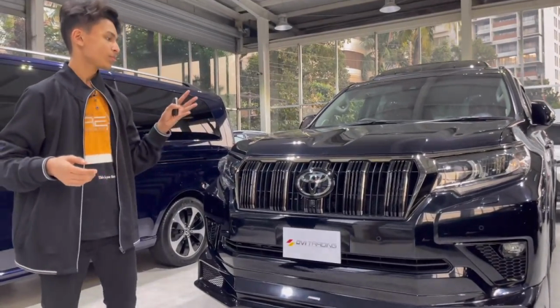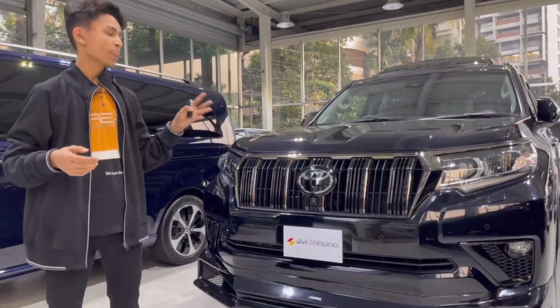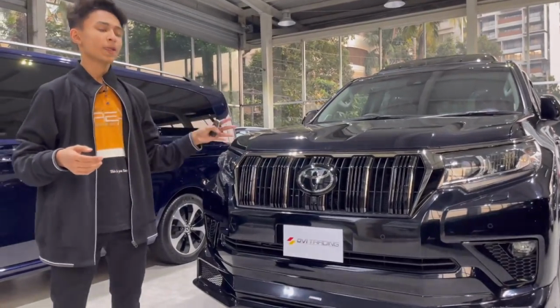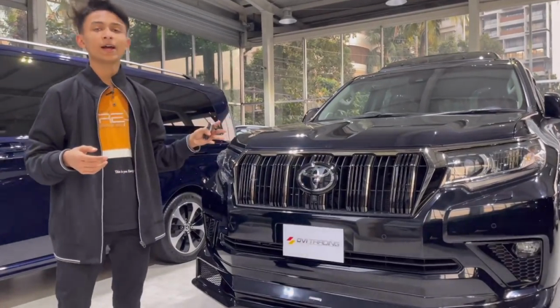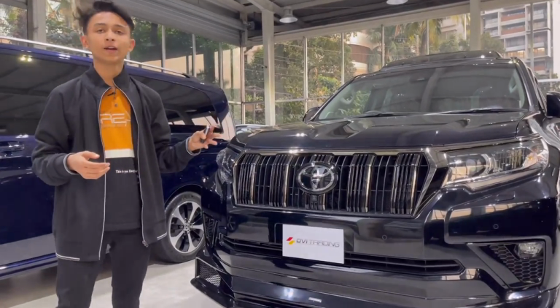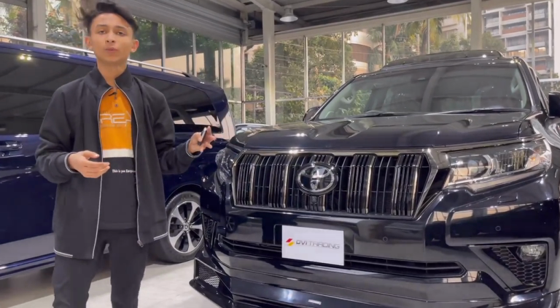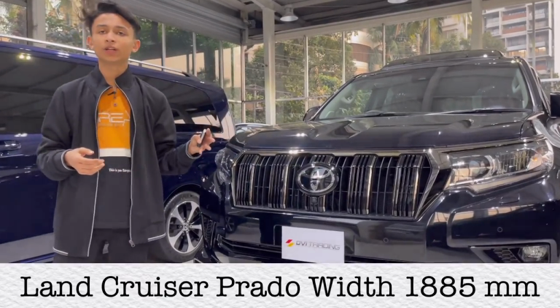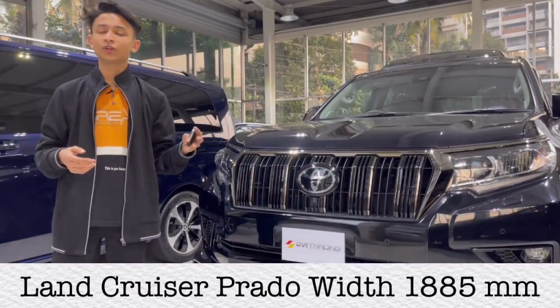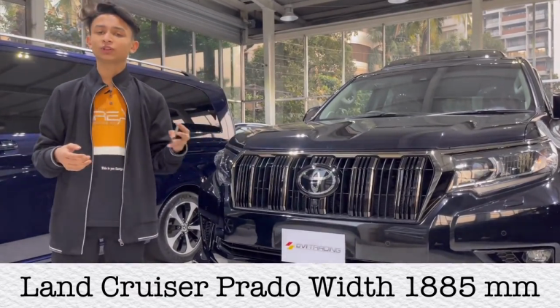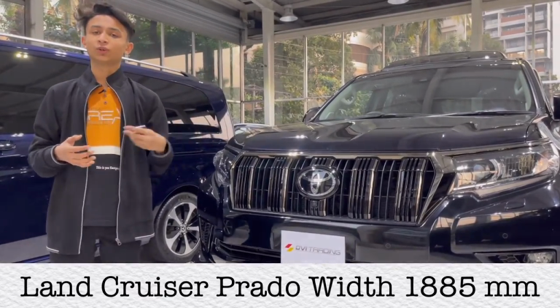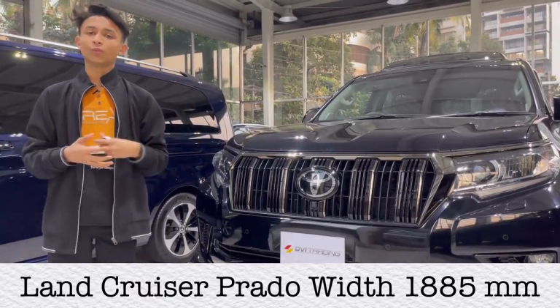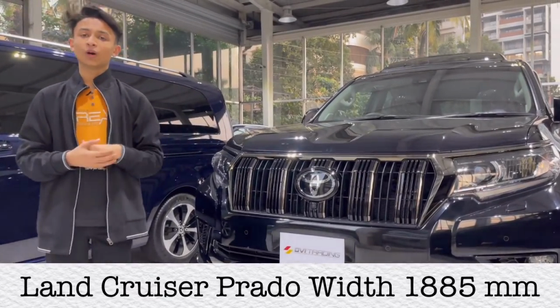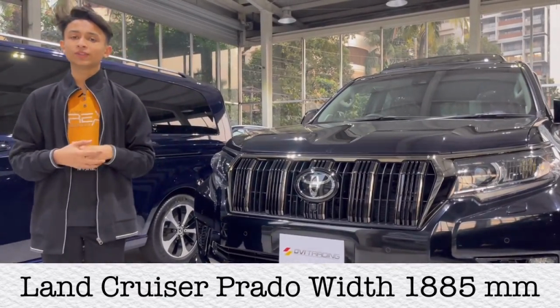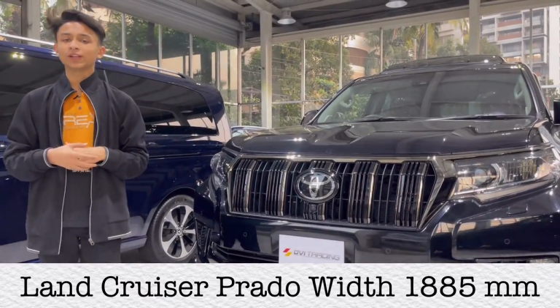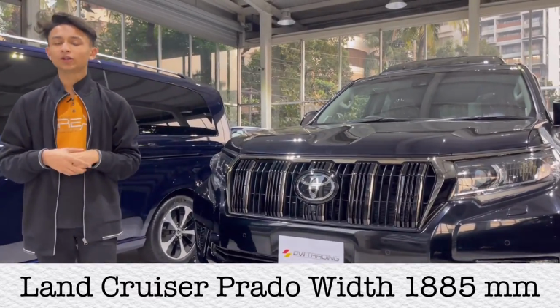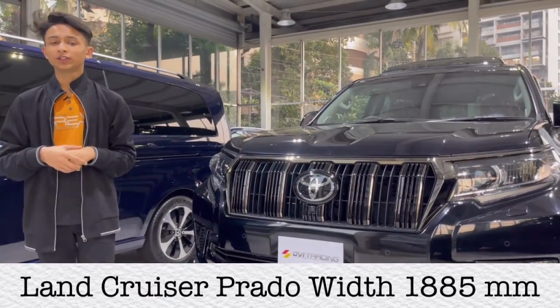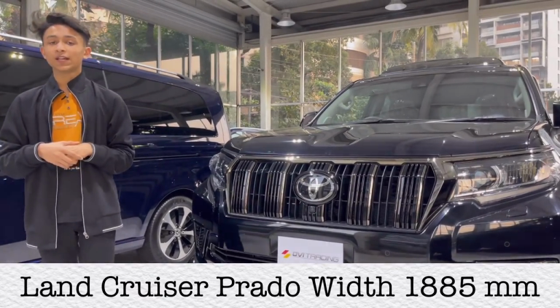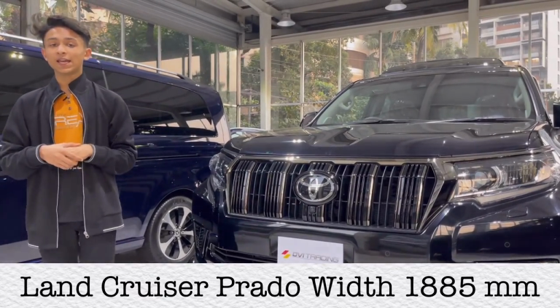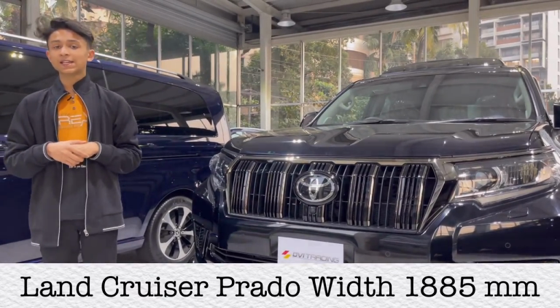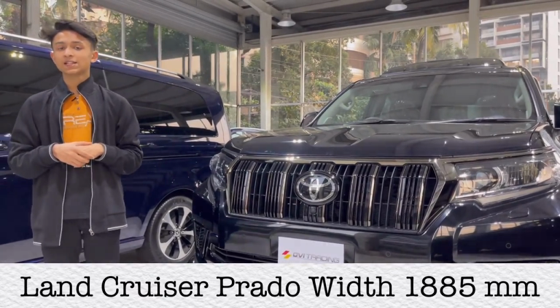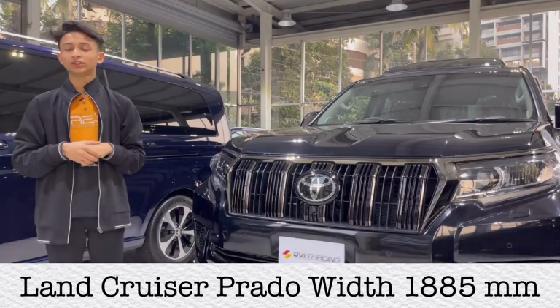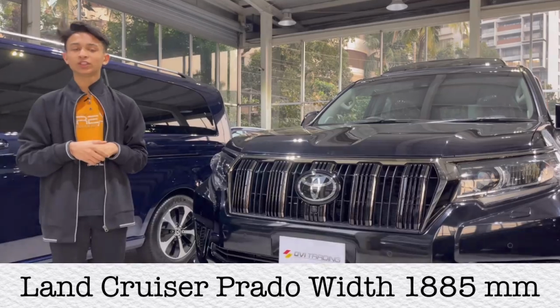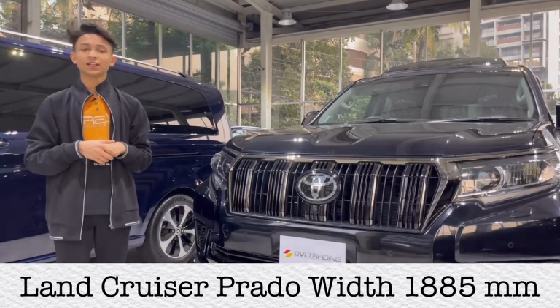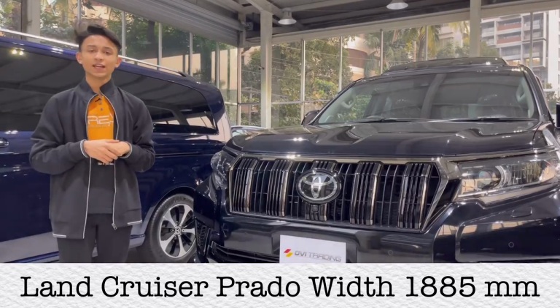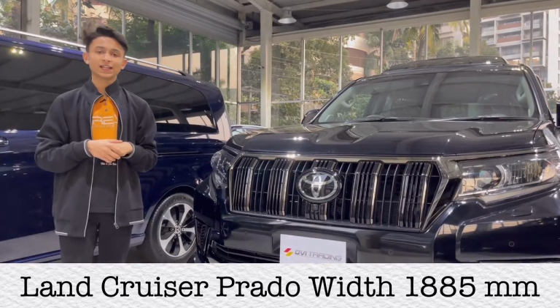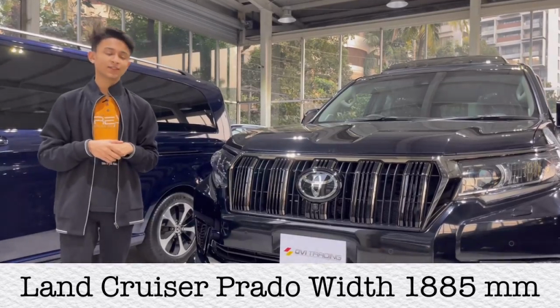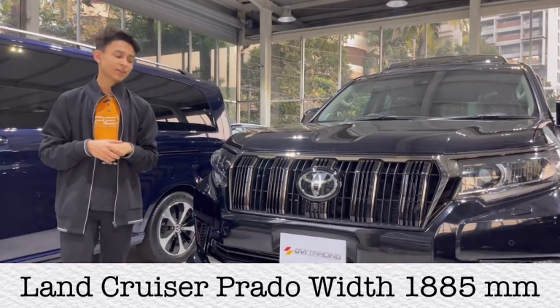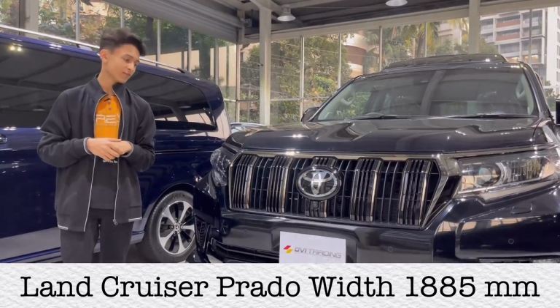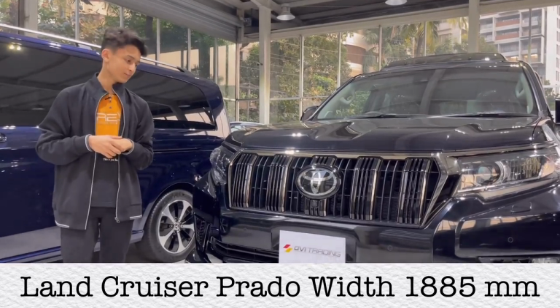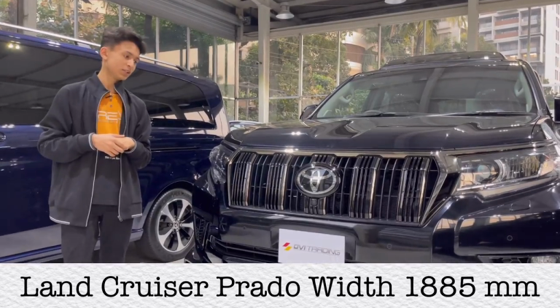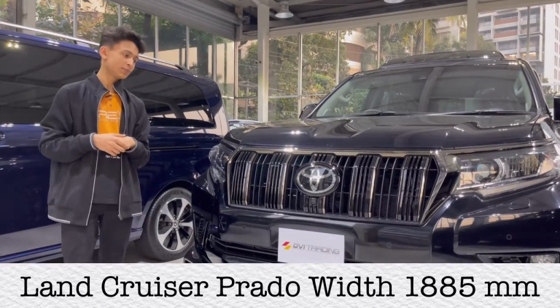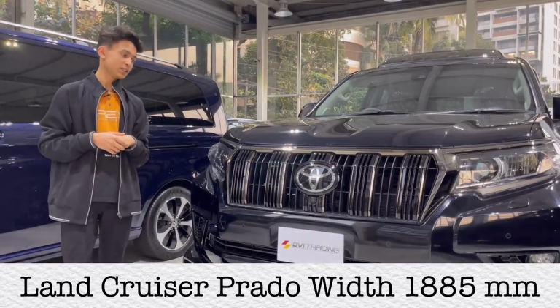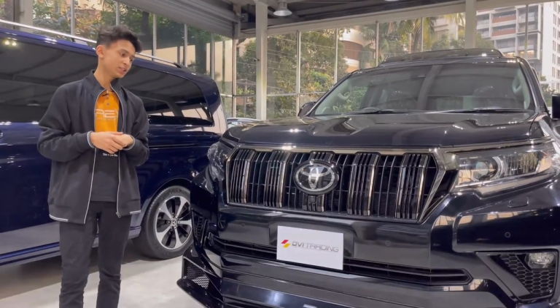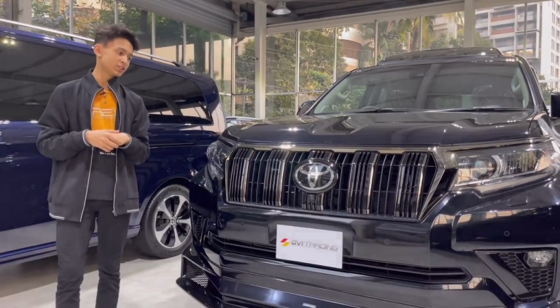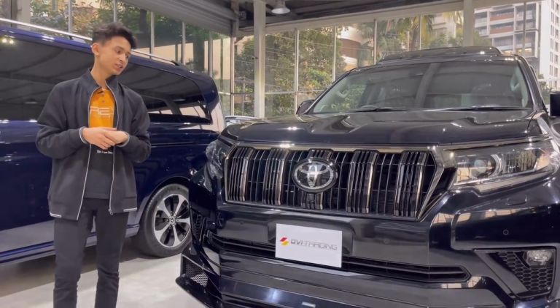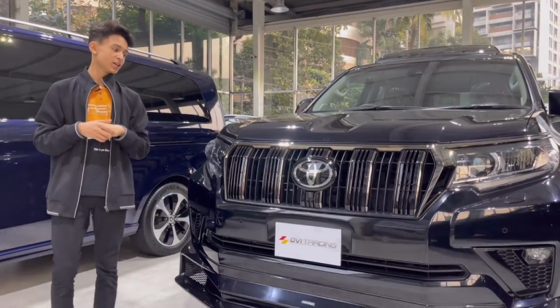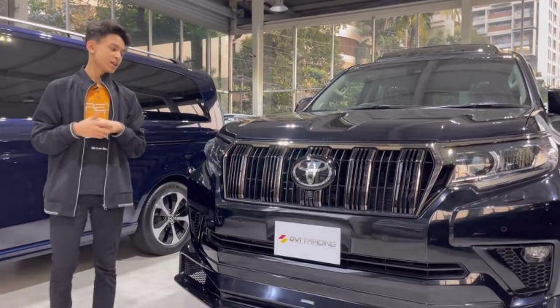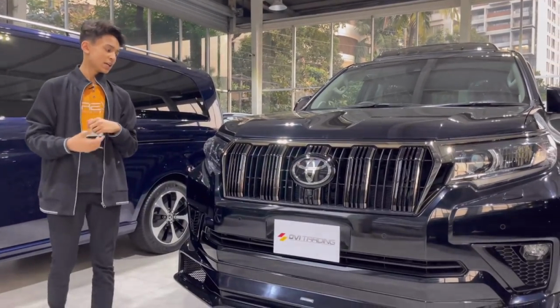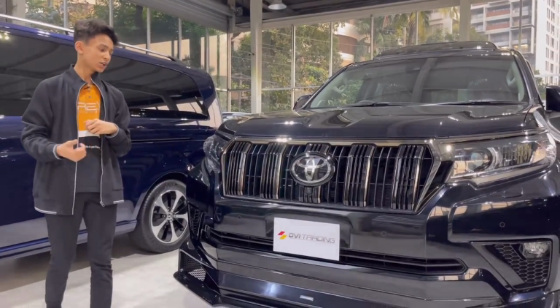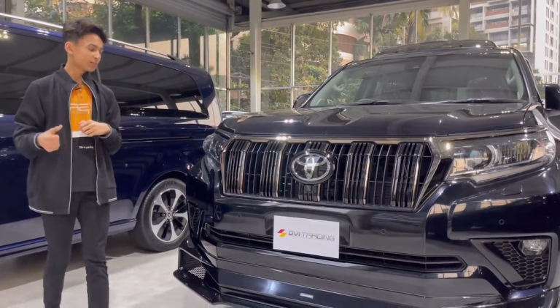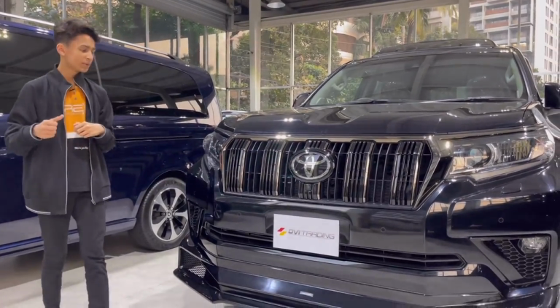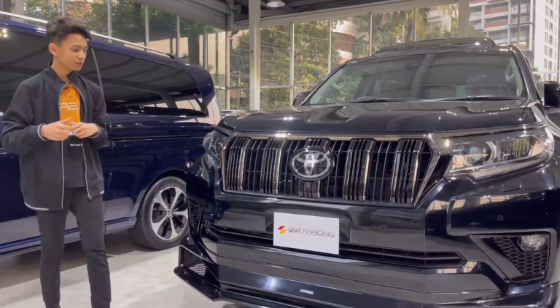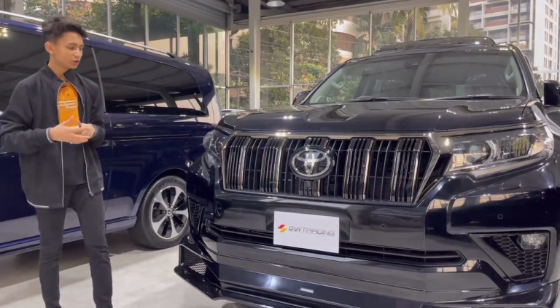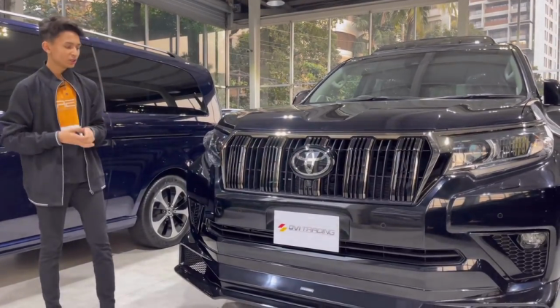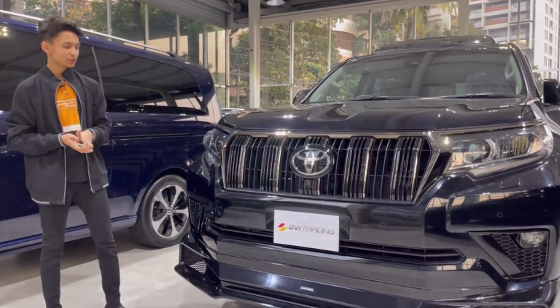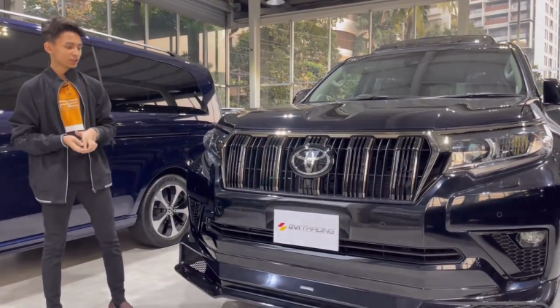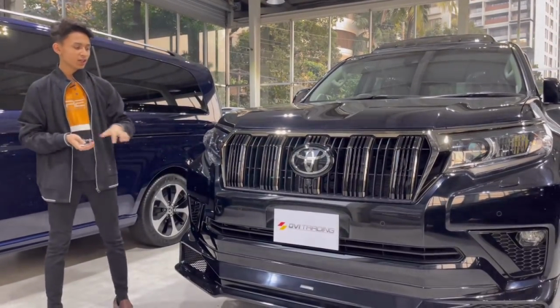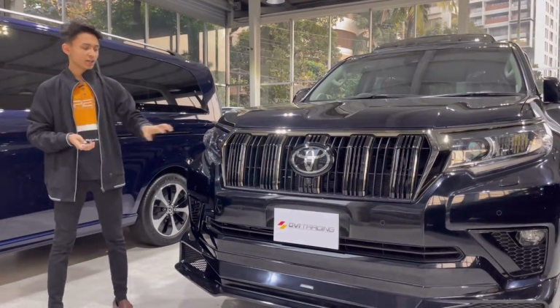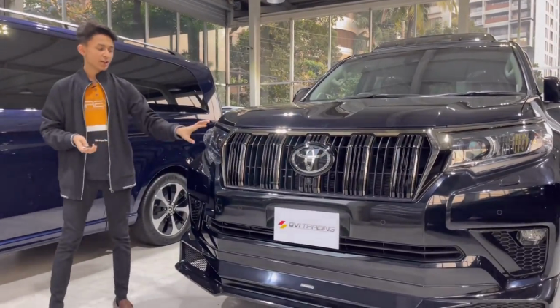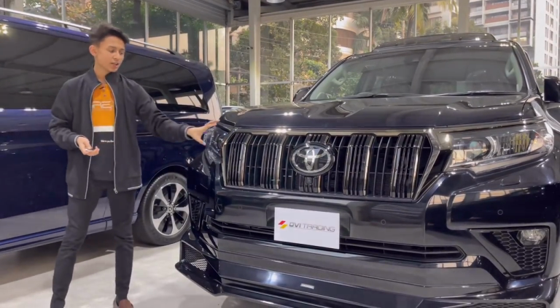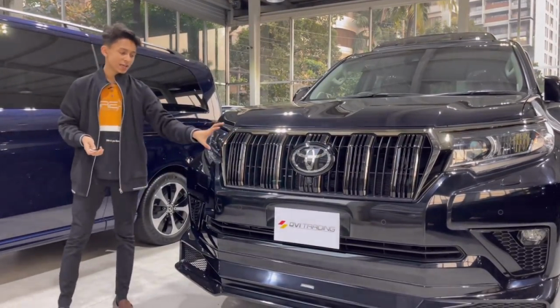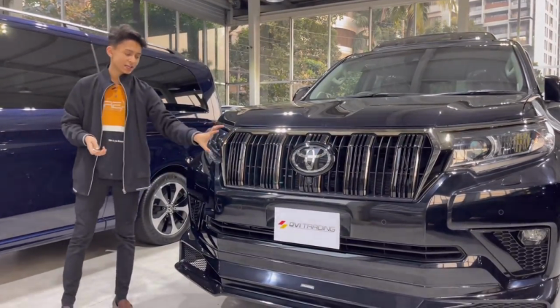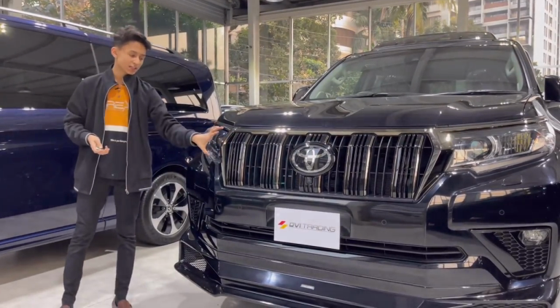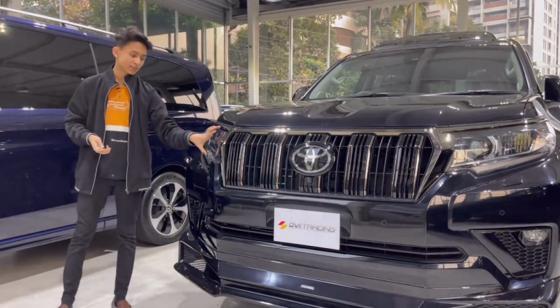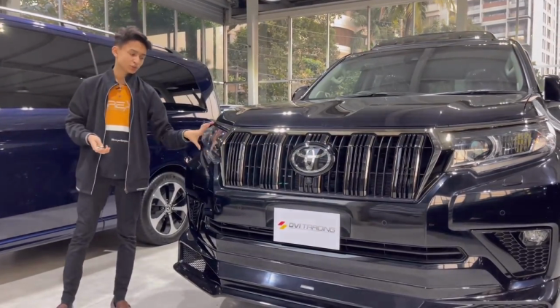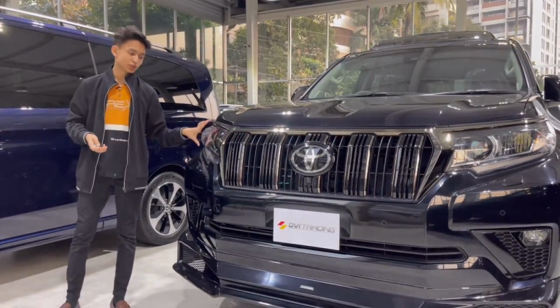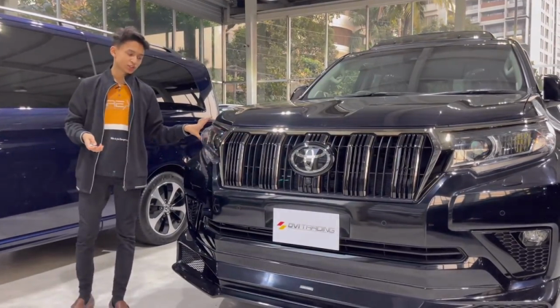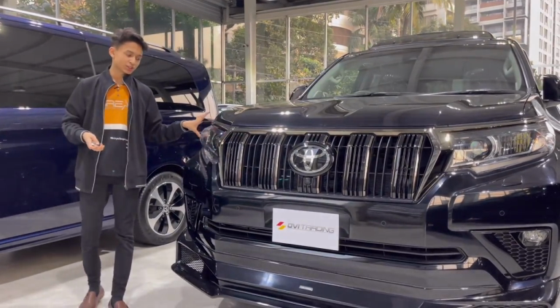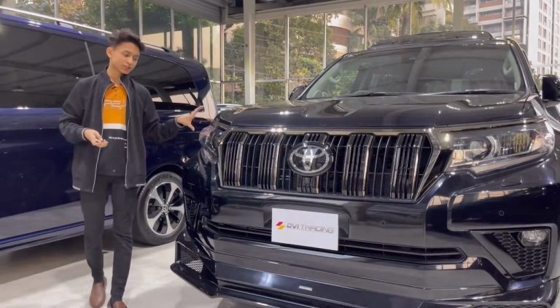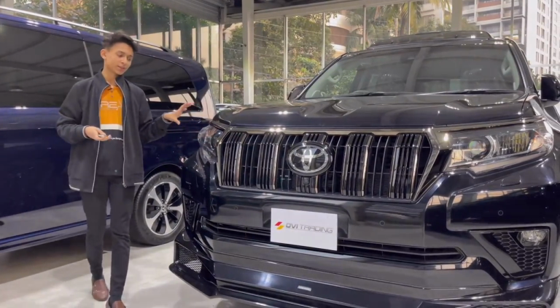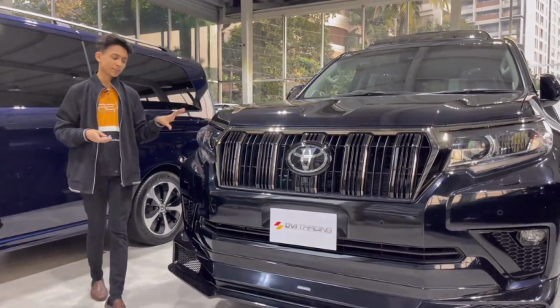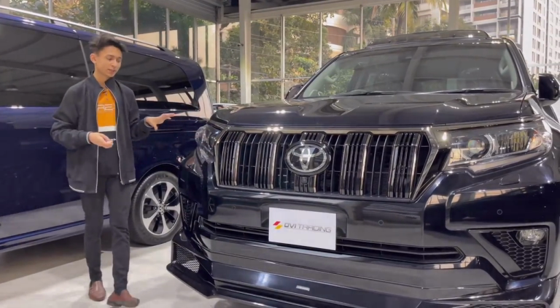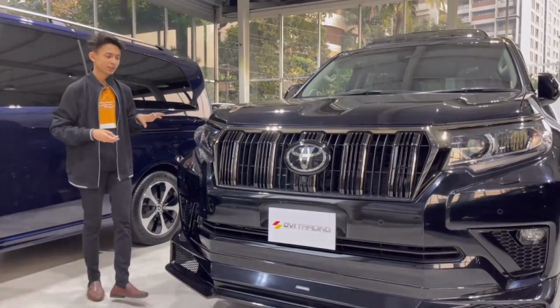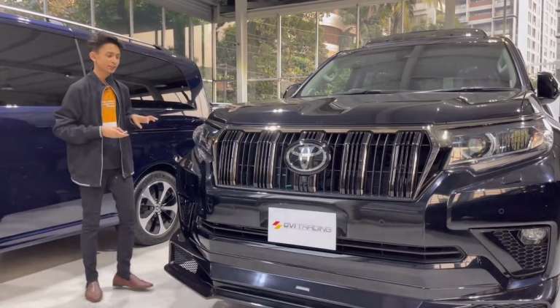The car has a width of 1885mm. Now I am going to show you the LED projector setup headlights.